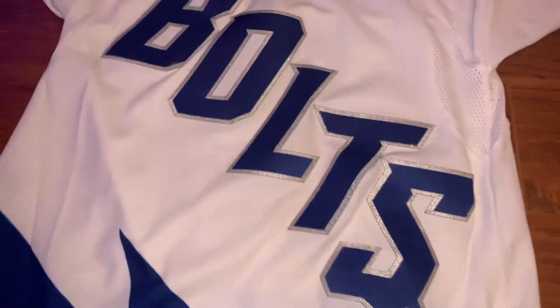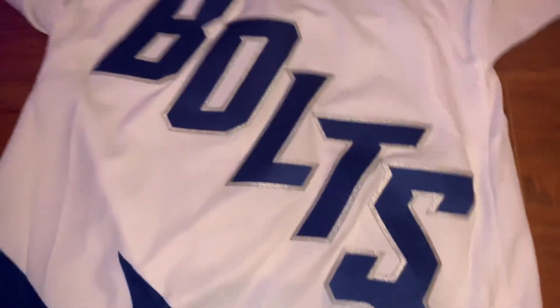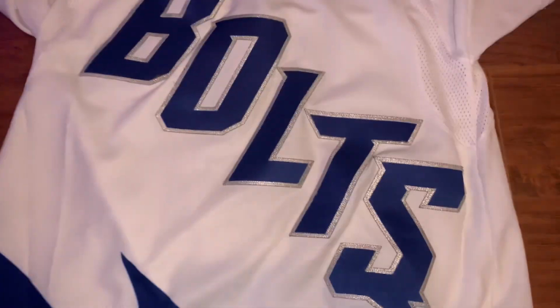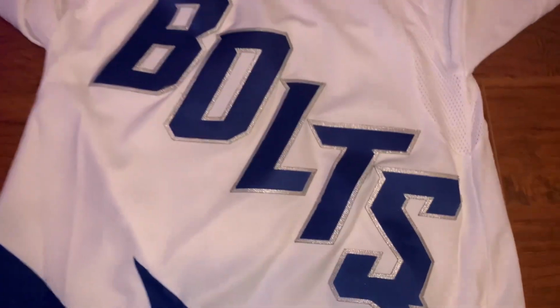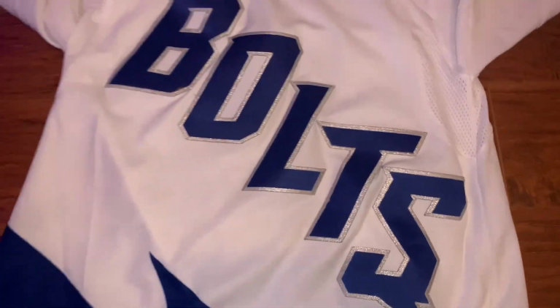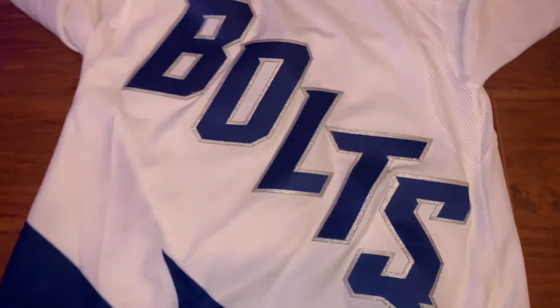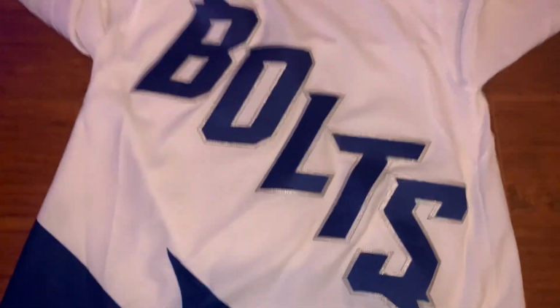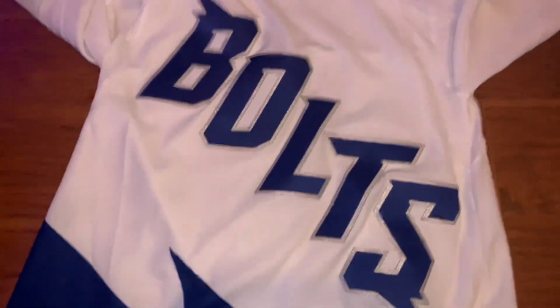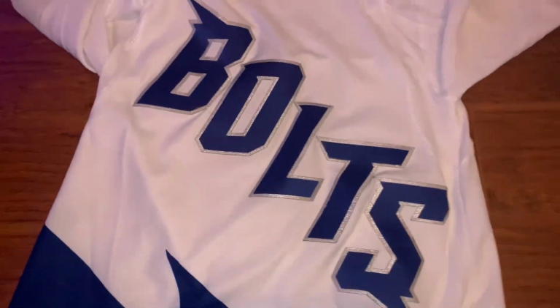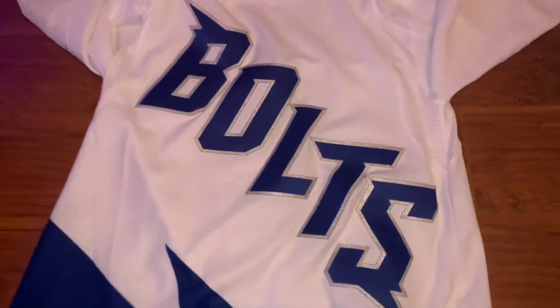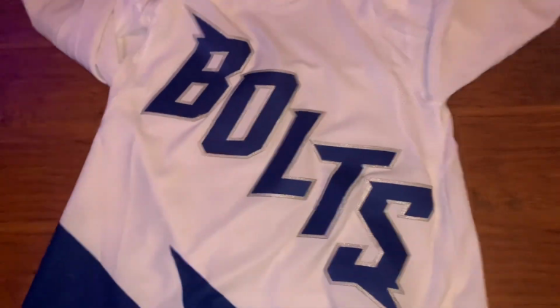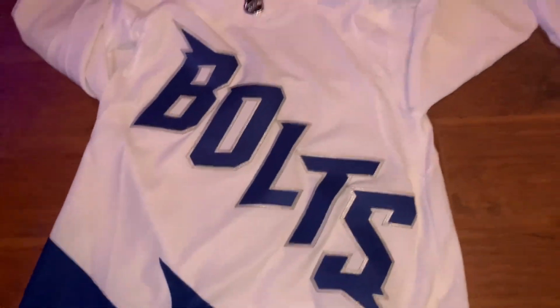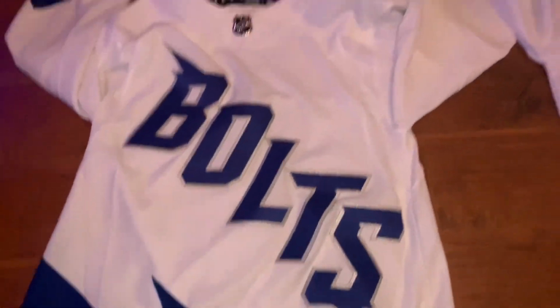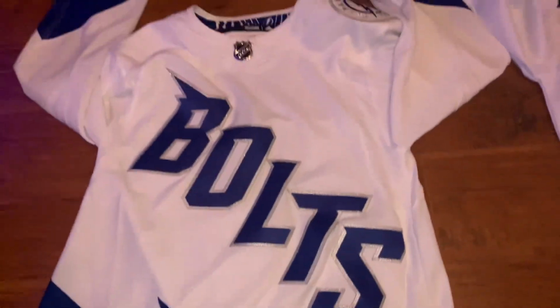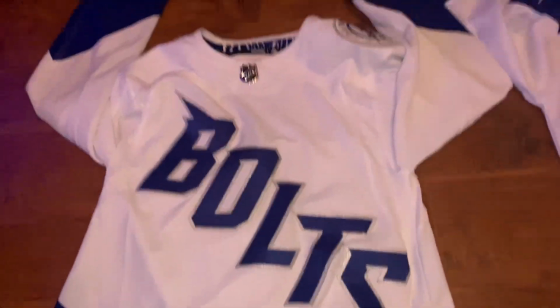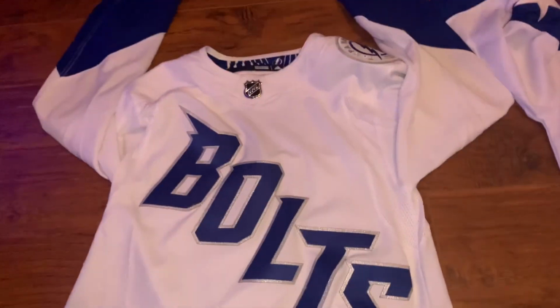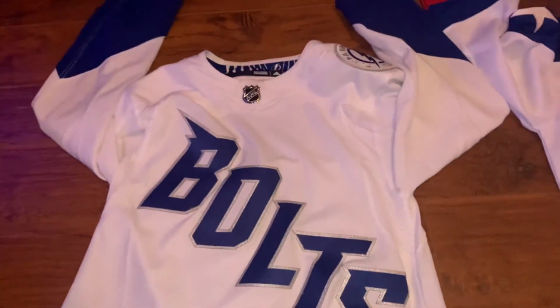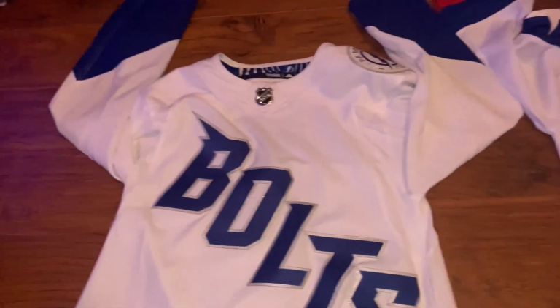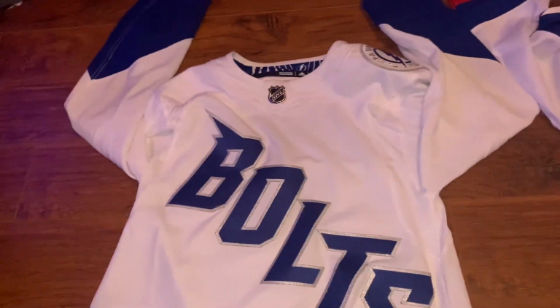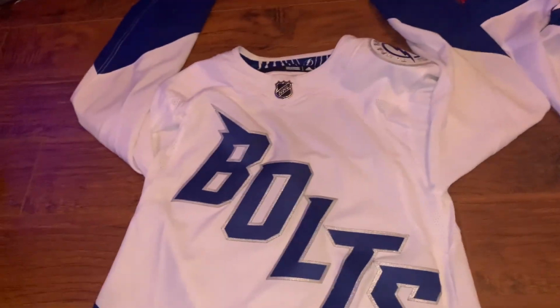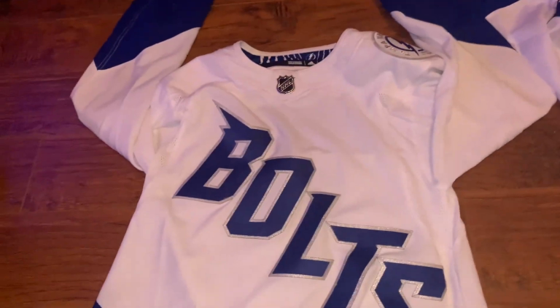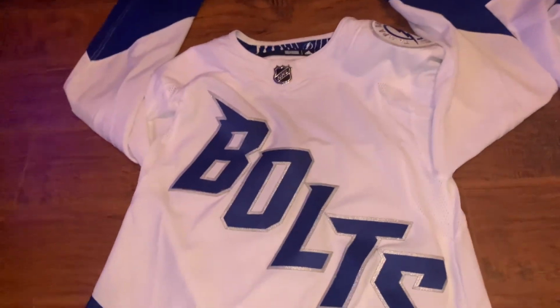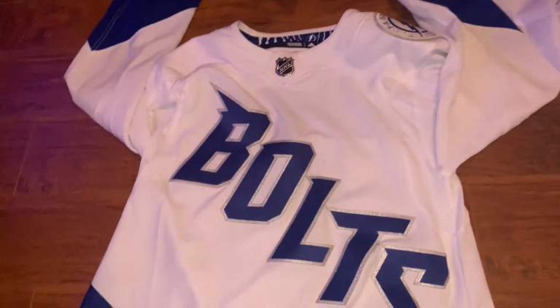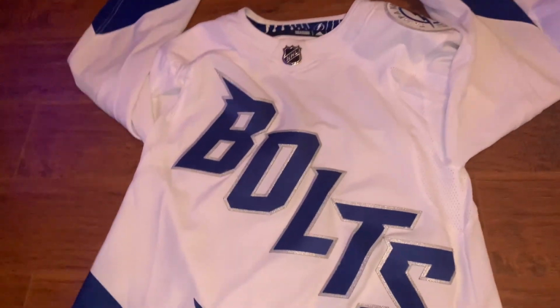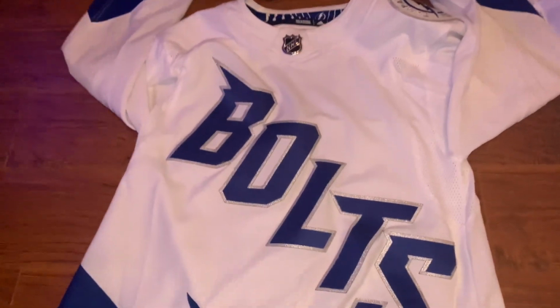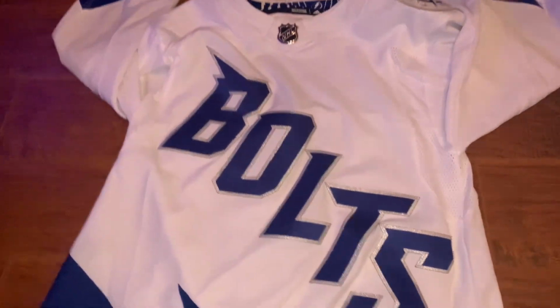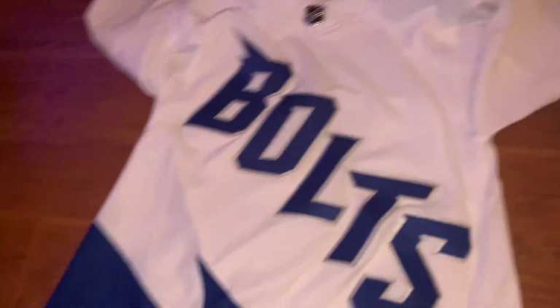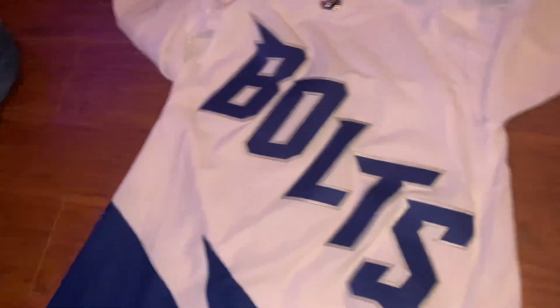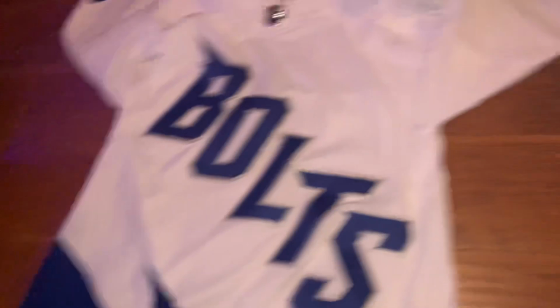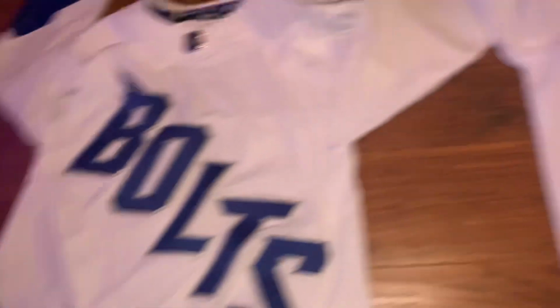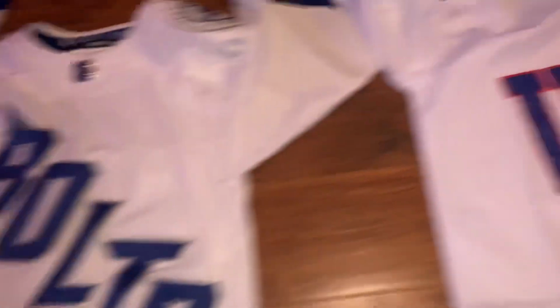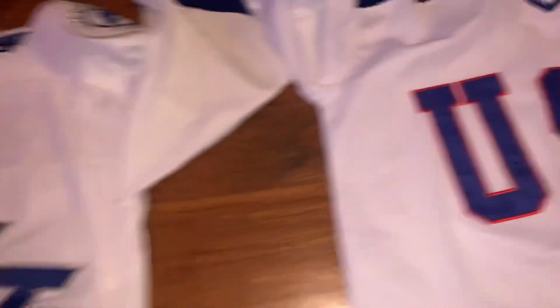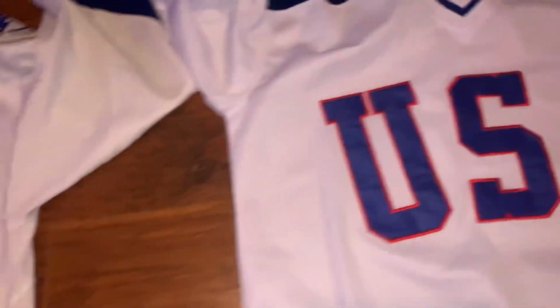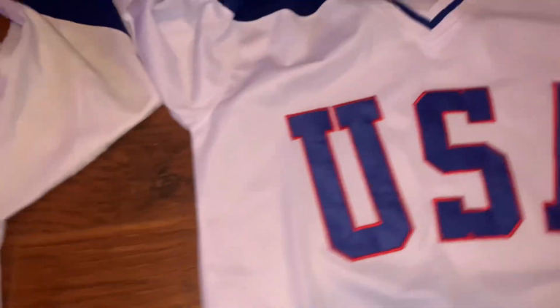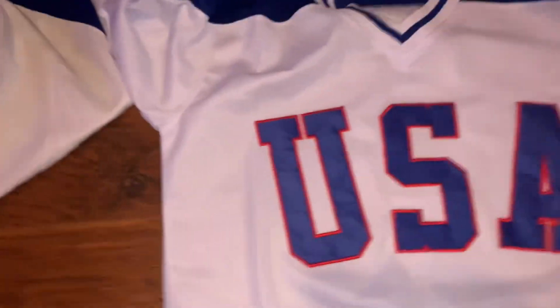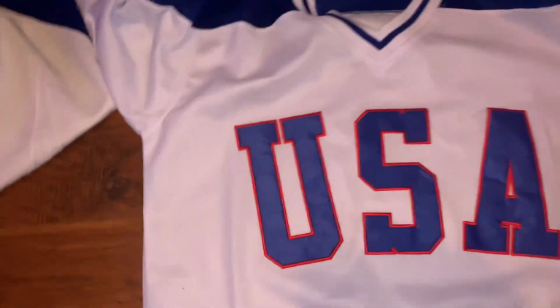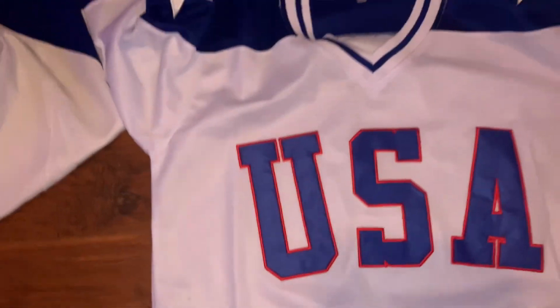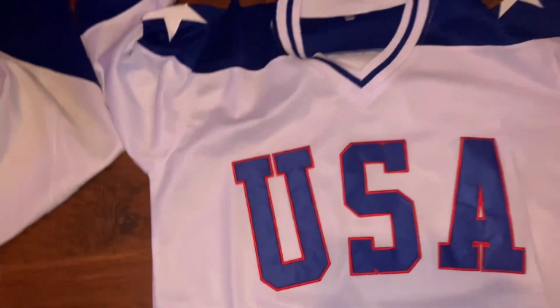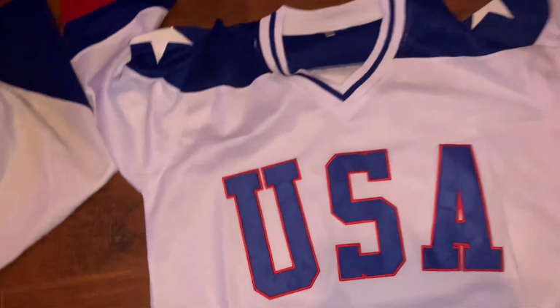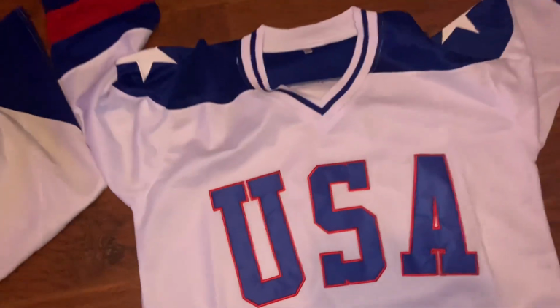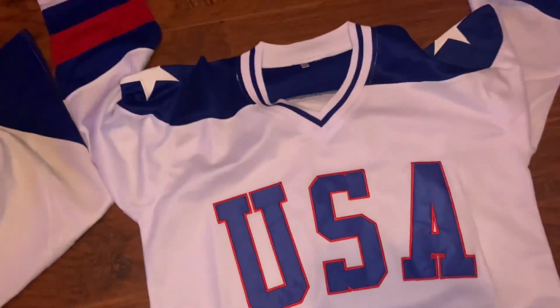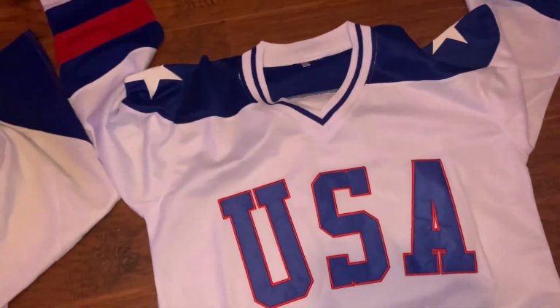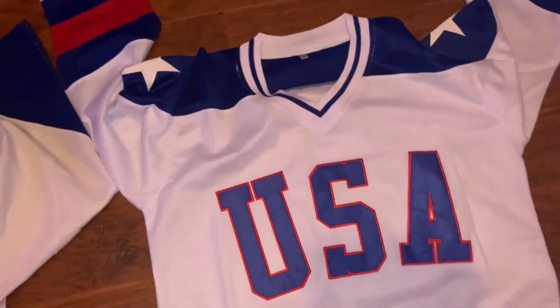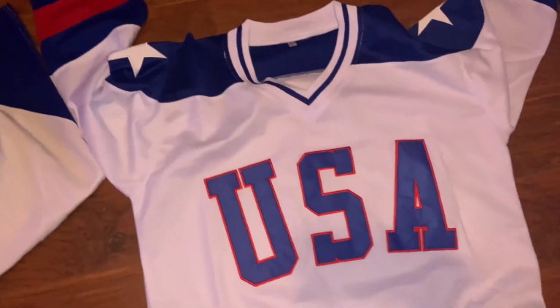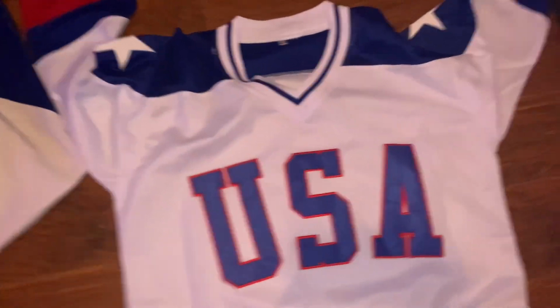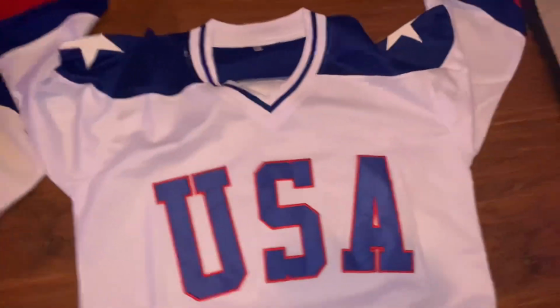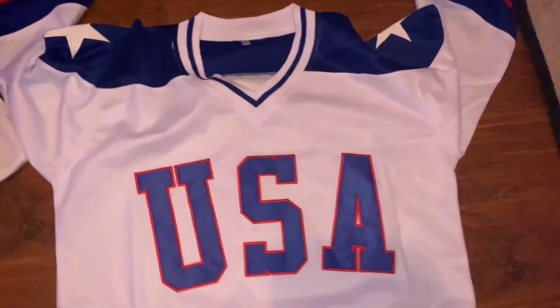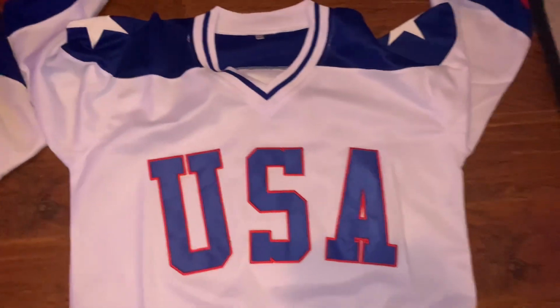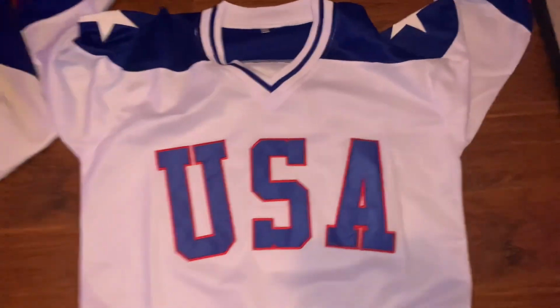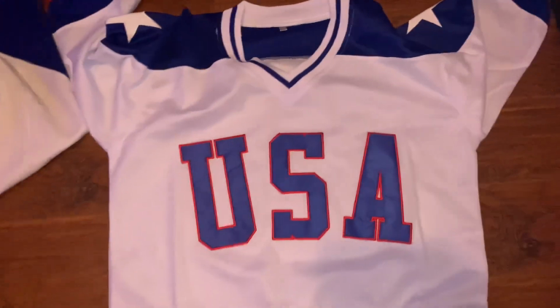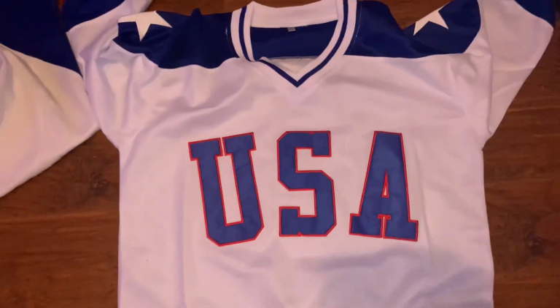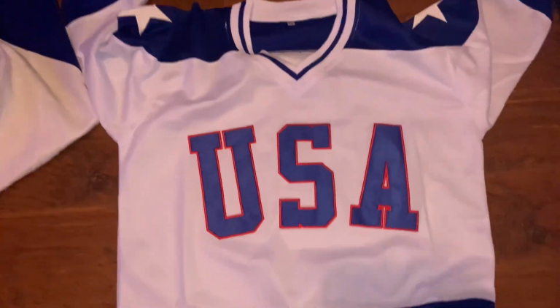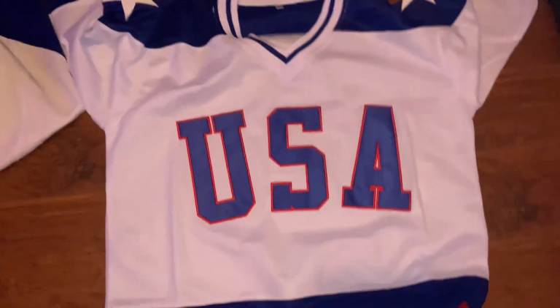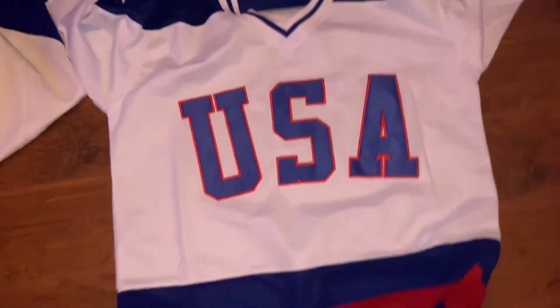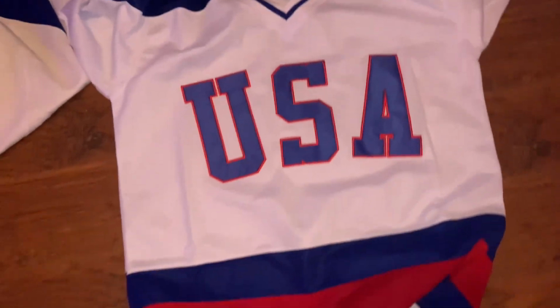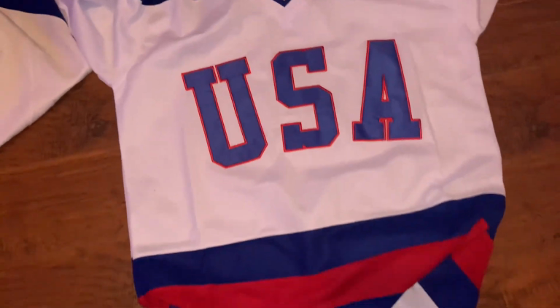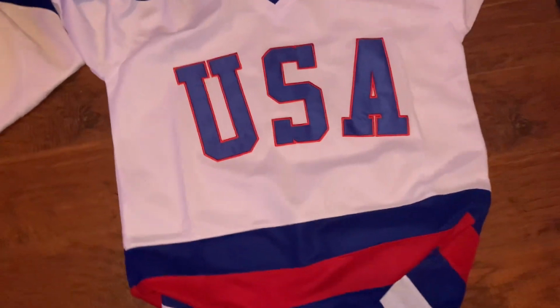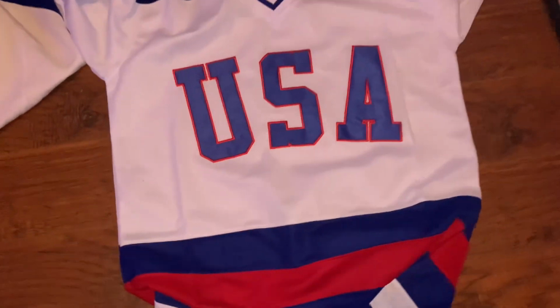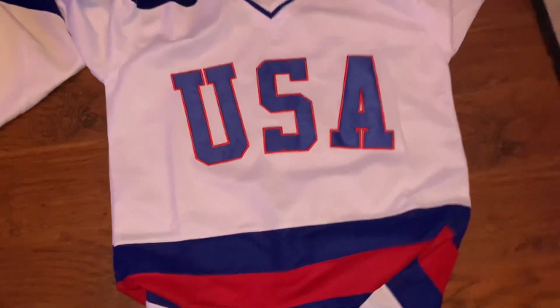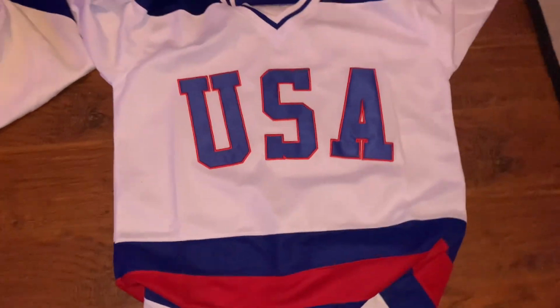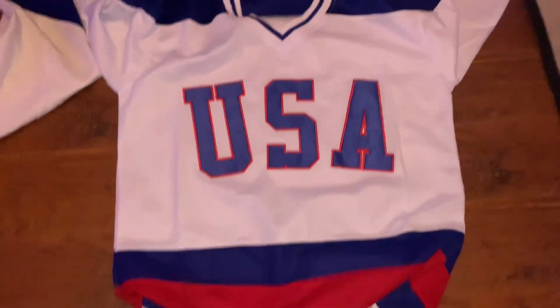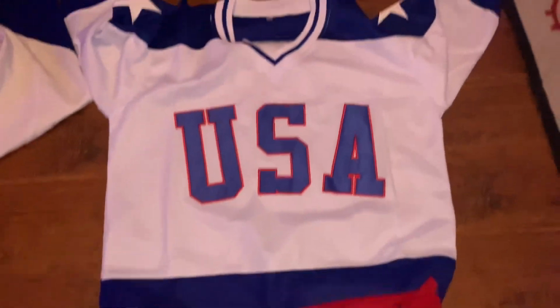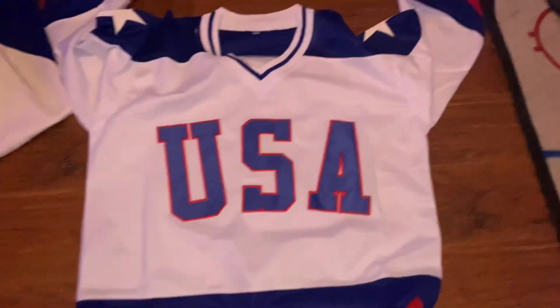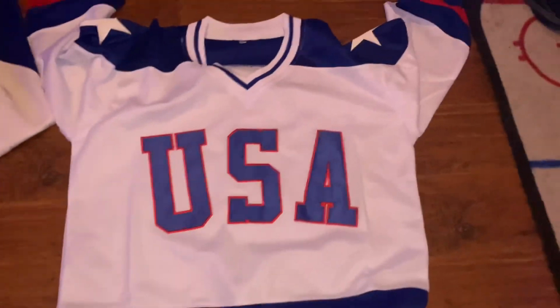Overall, this jersey's definitely just a little bit better. Not much, though. That USA jersey — I would get it before it's gone. It is a steal.